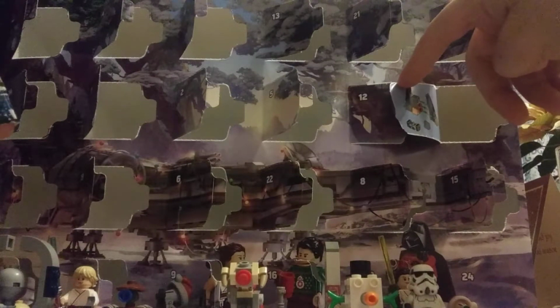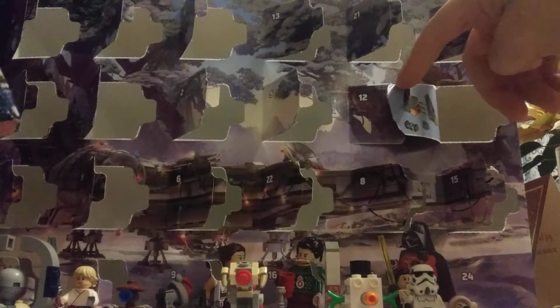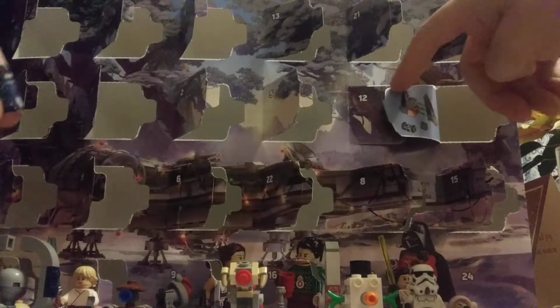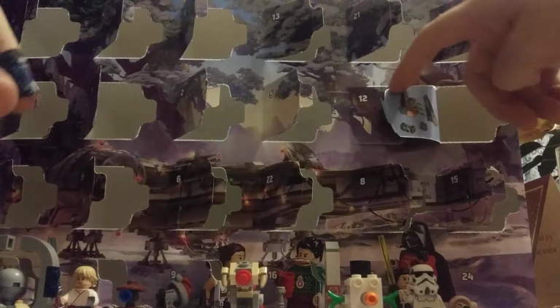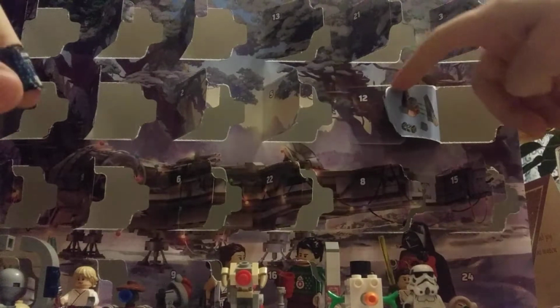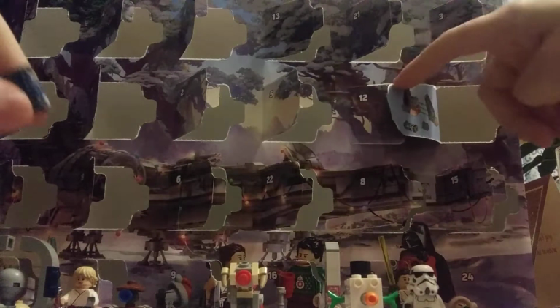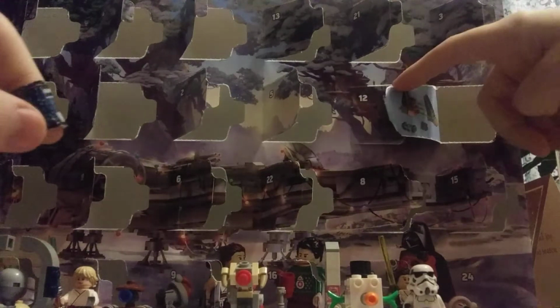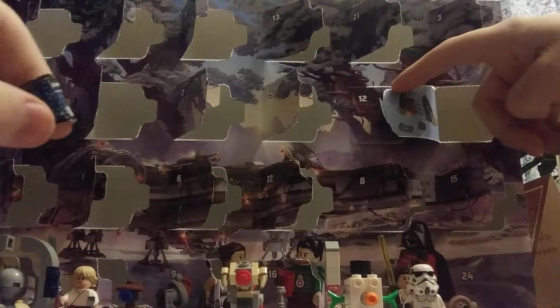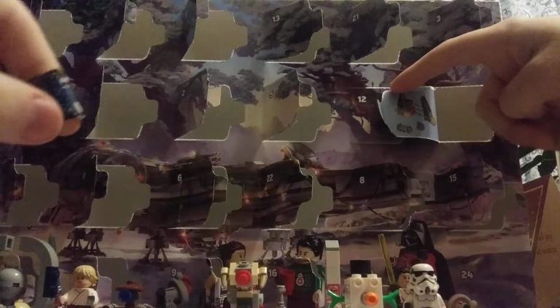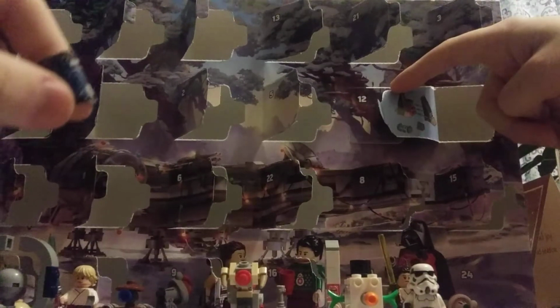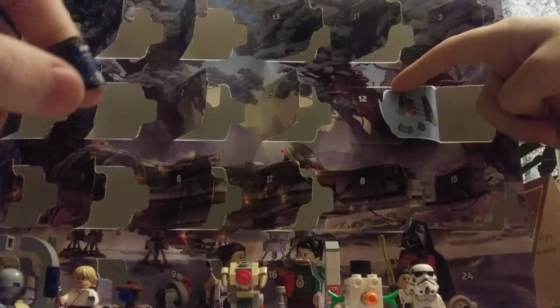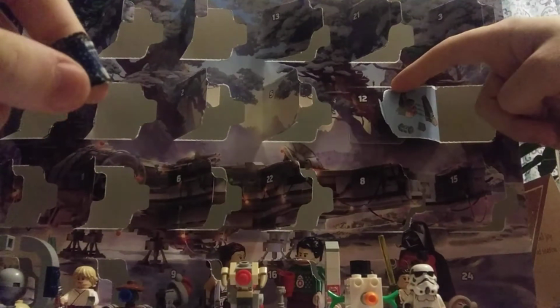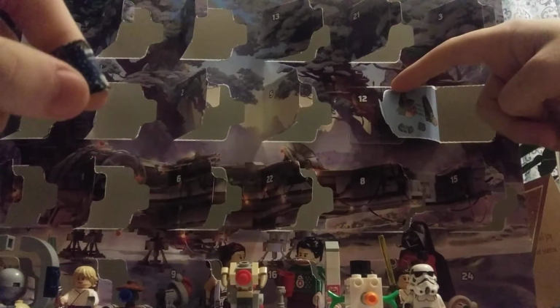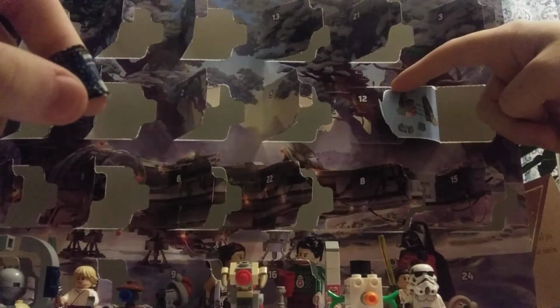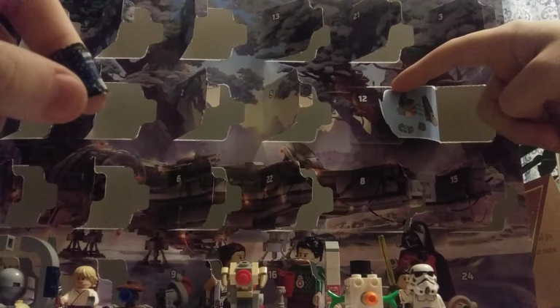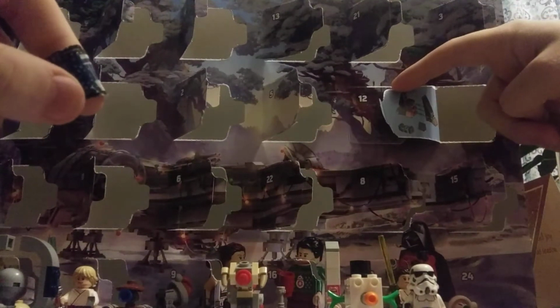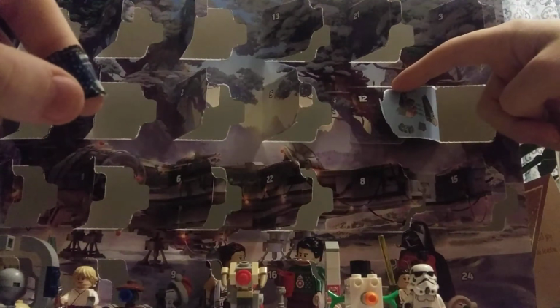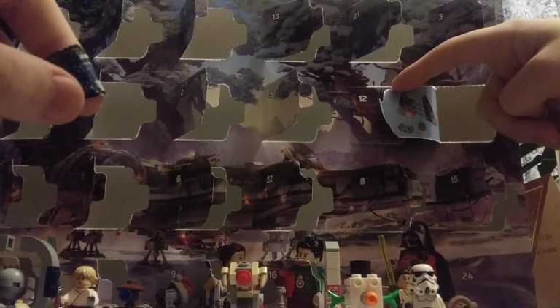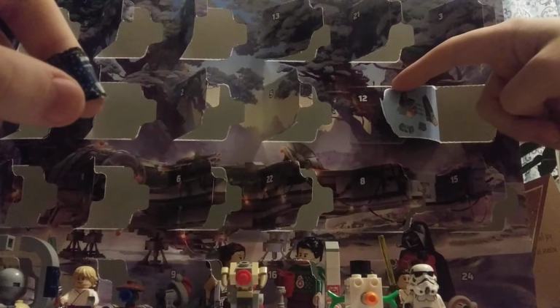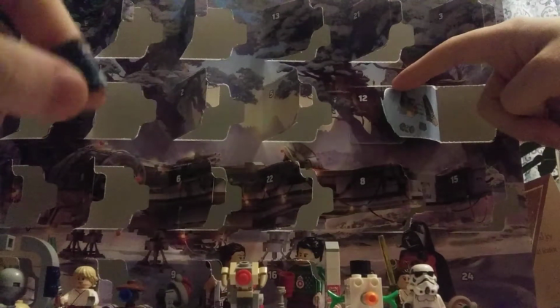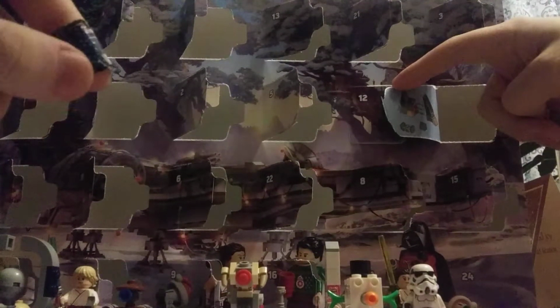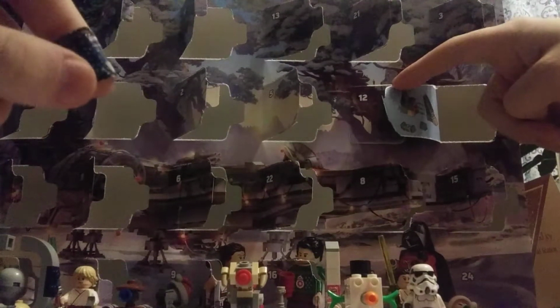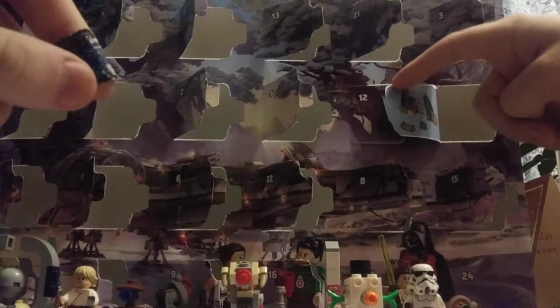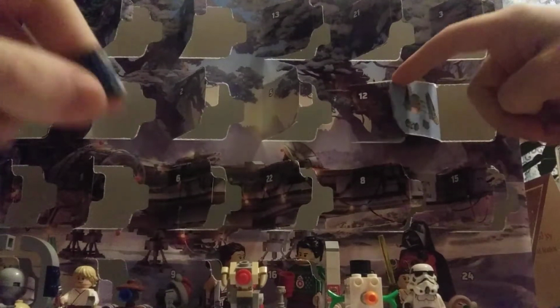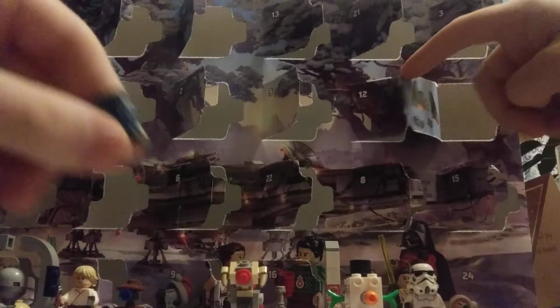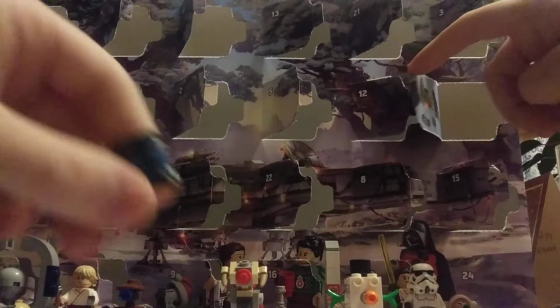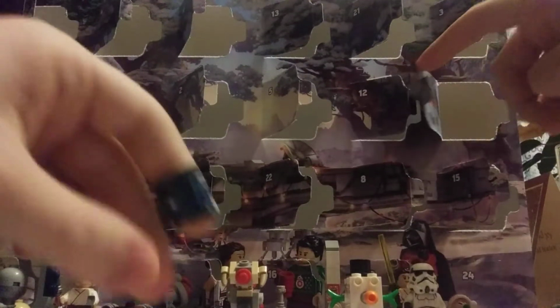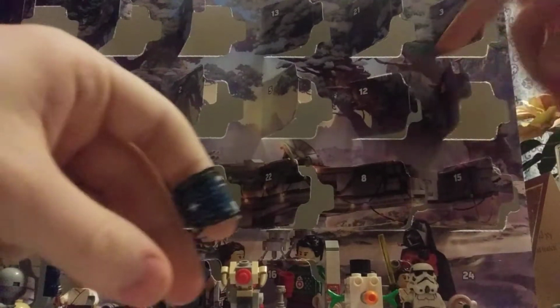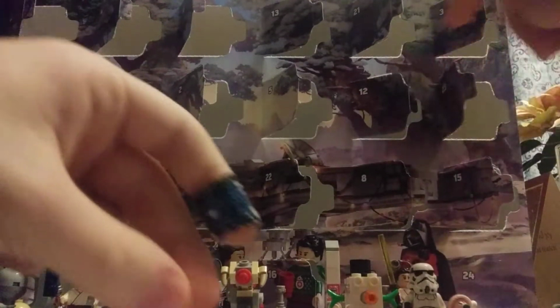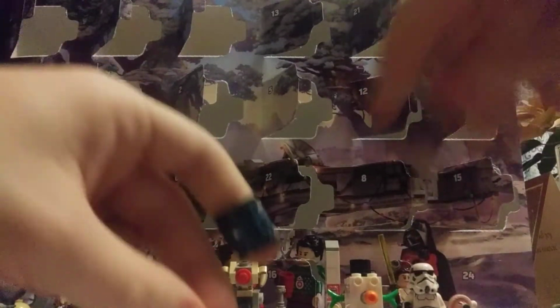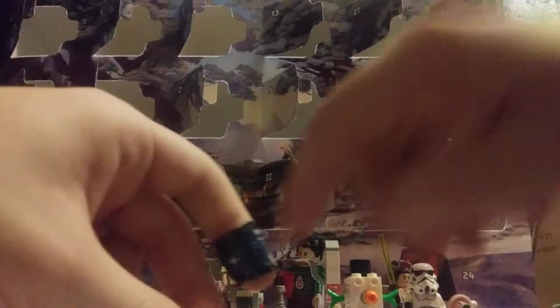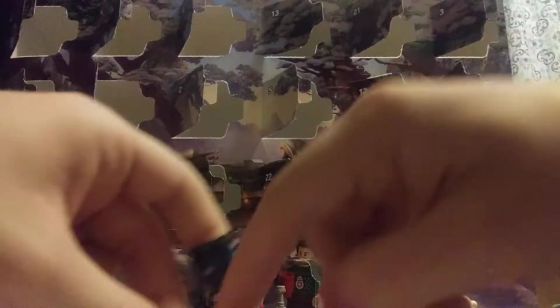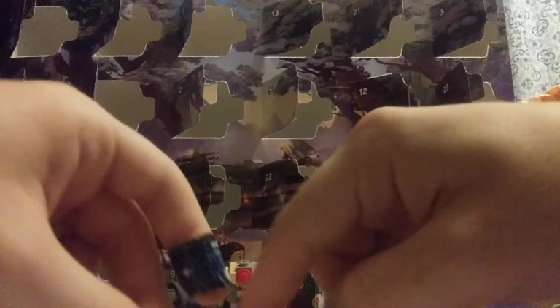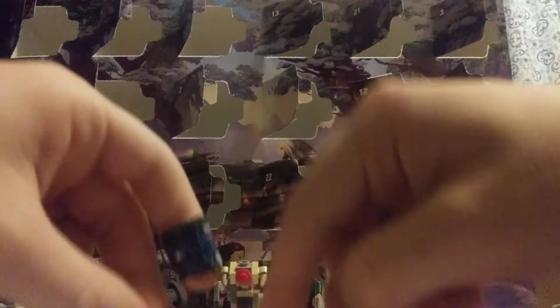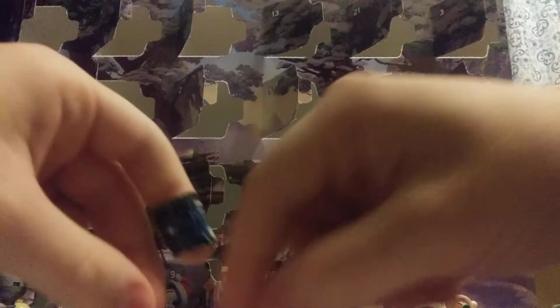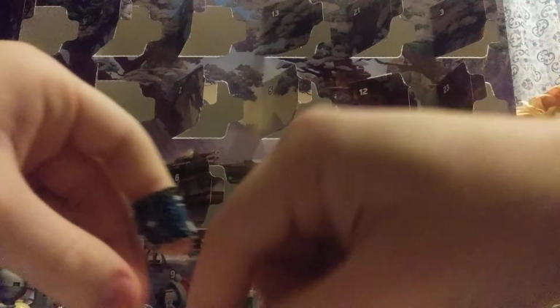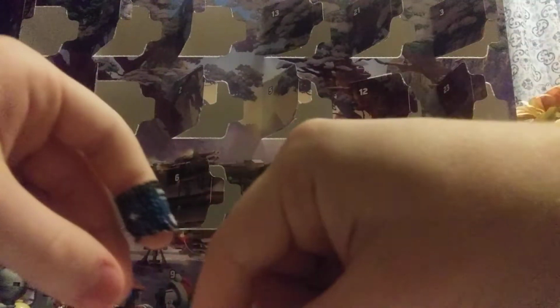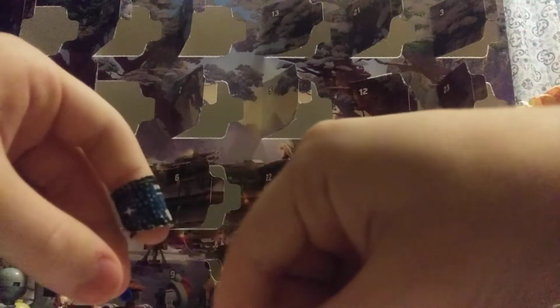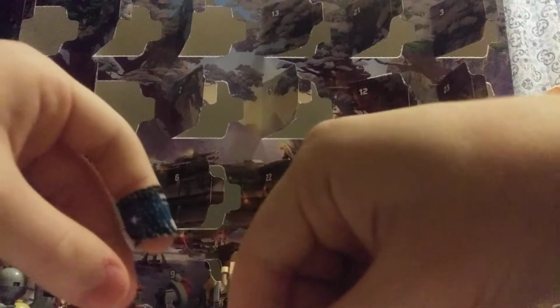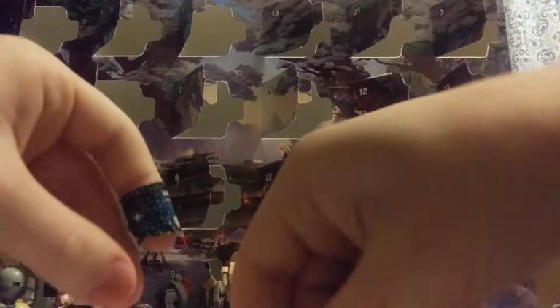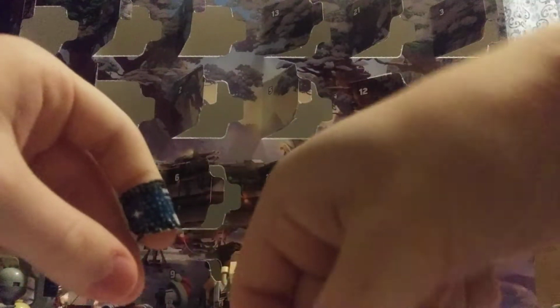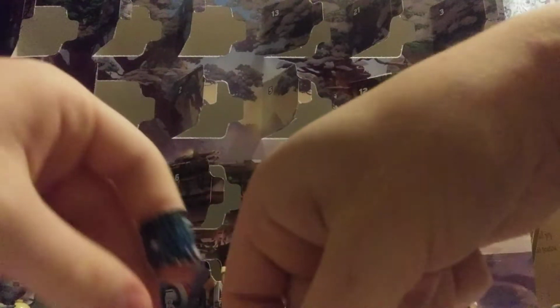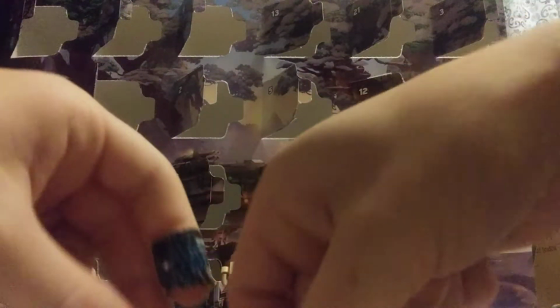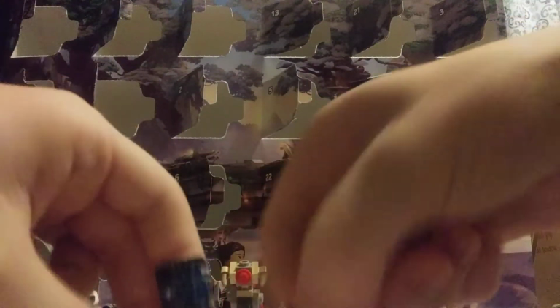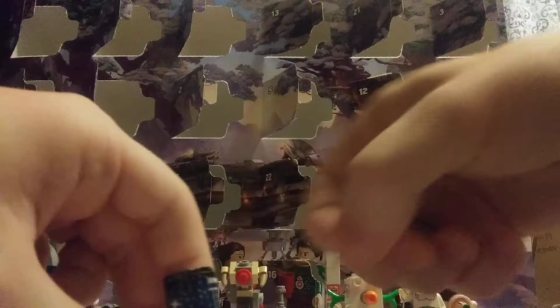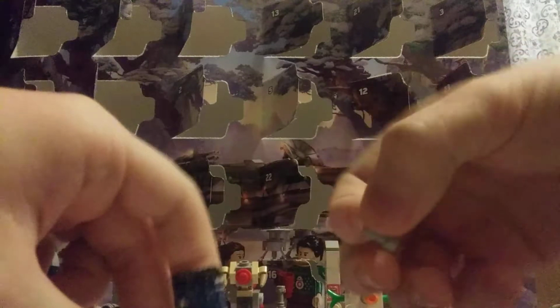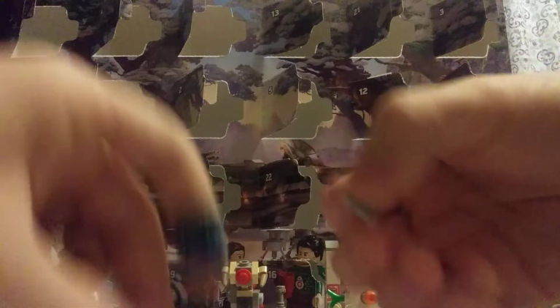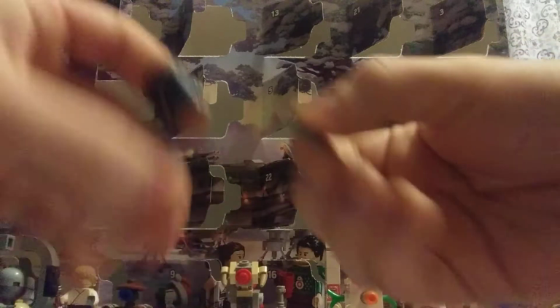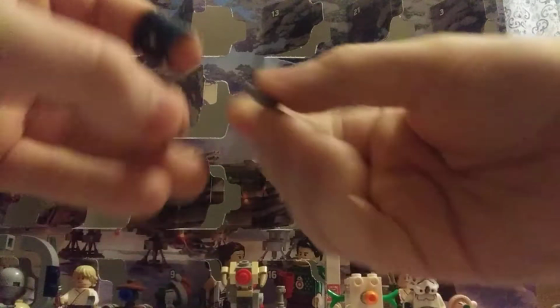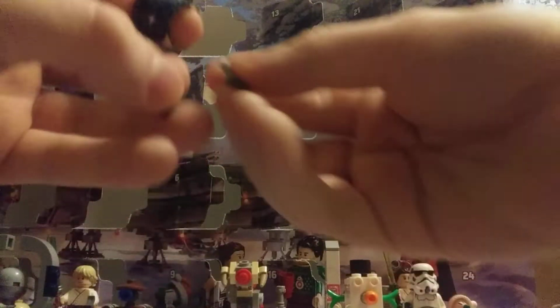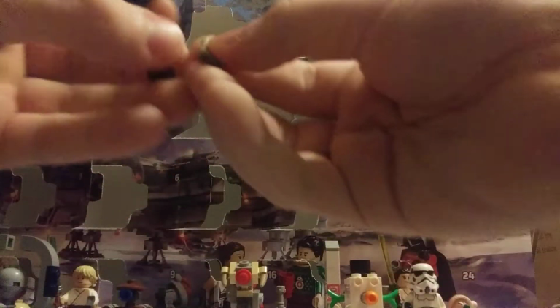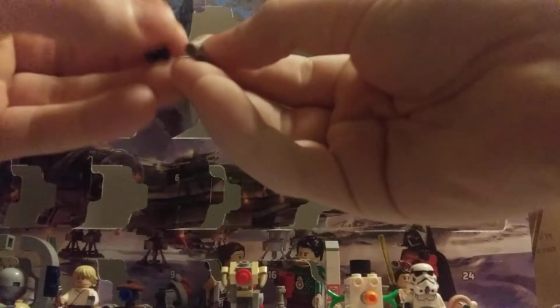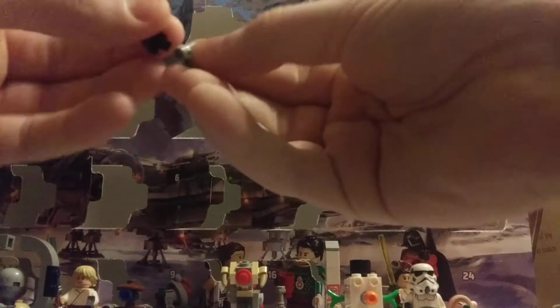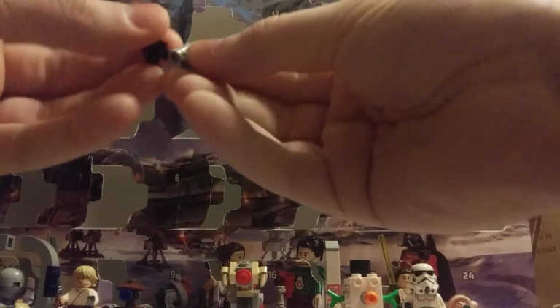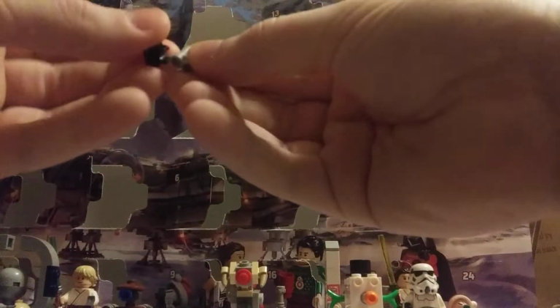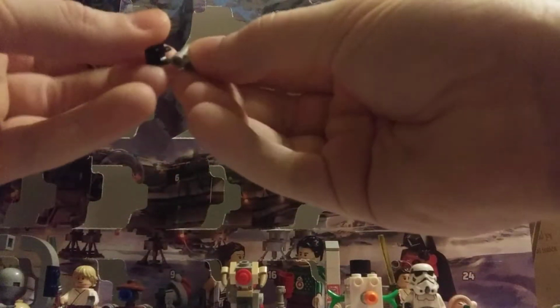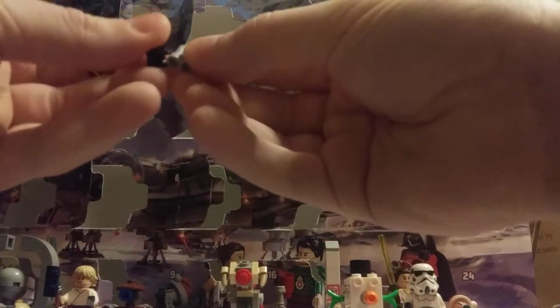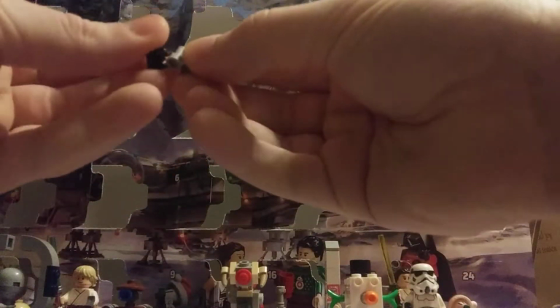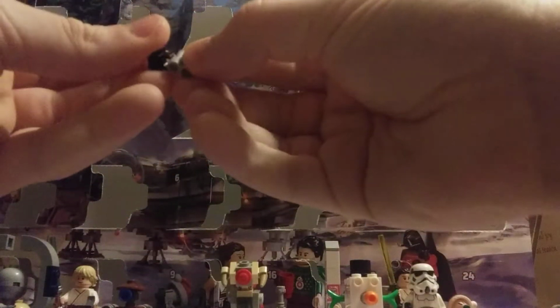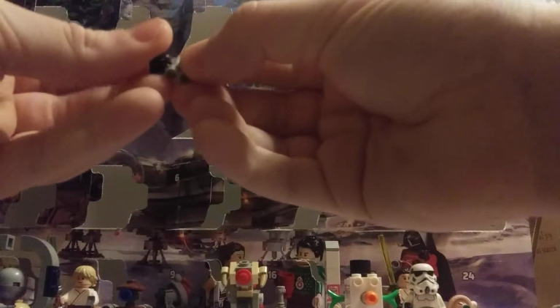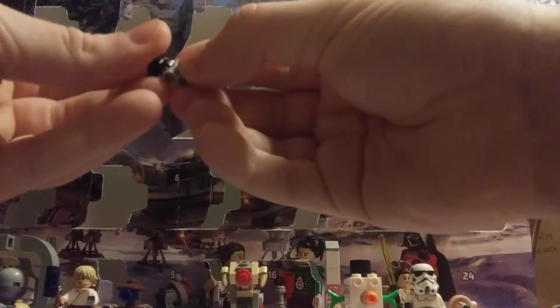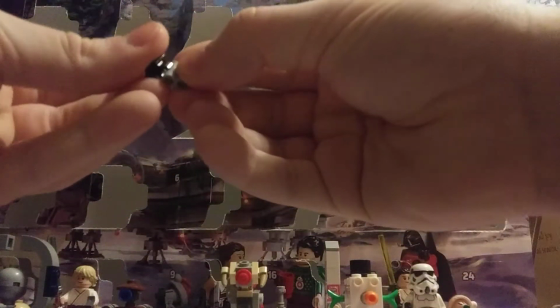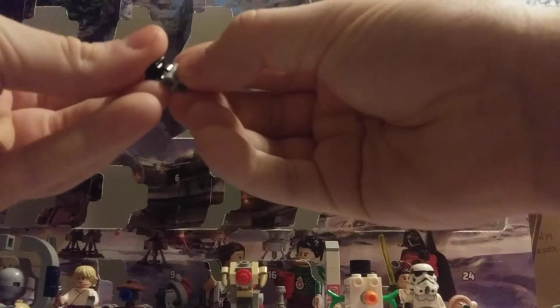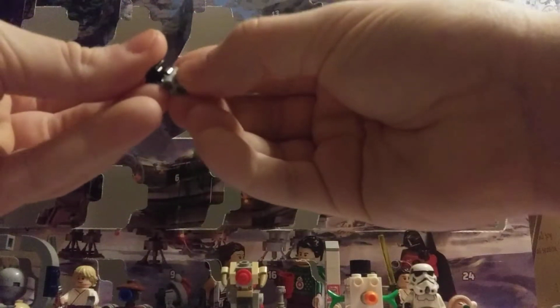Alright, now let's see if we can quickly build this, because I got plans today.